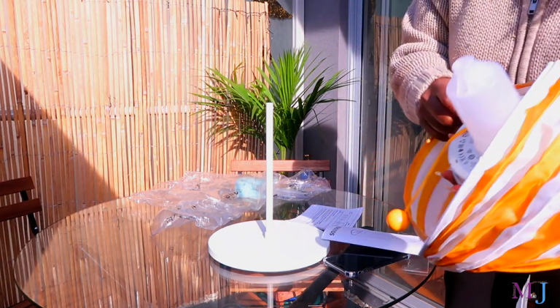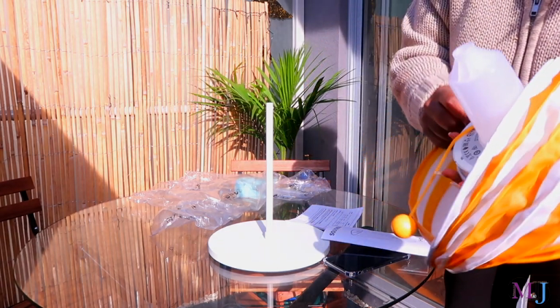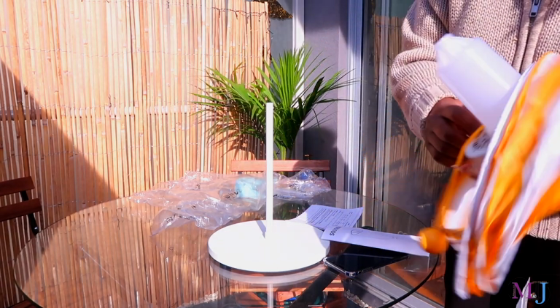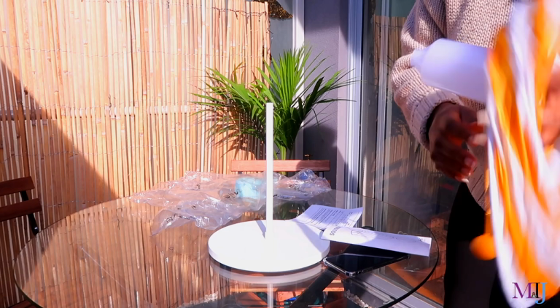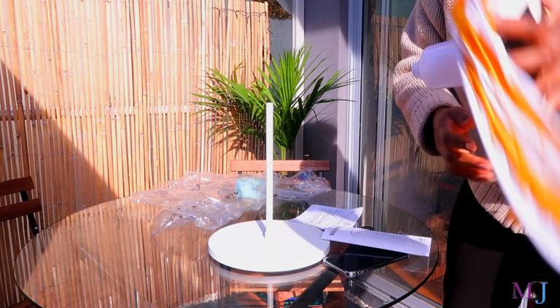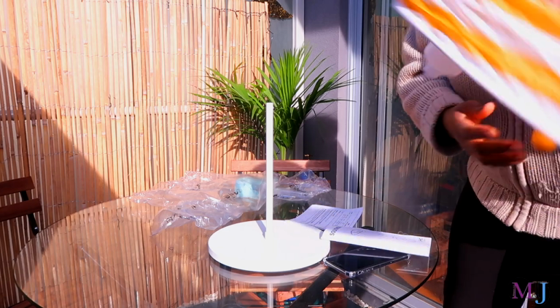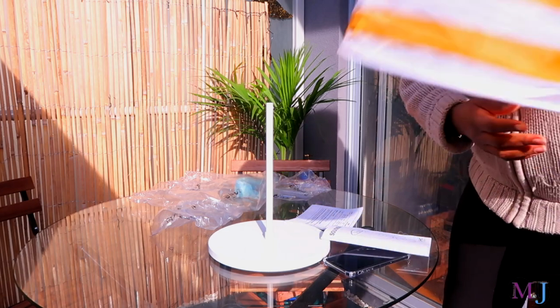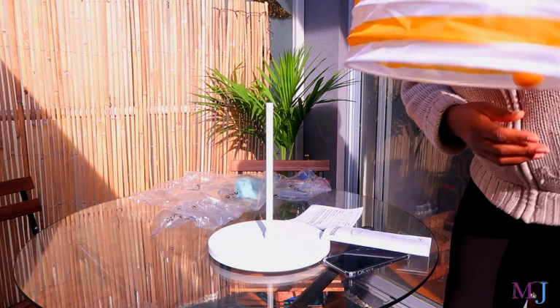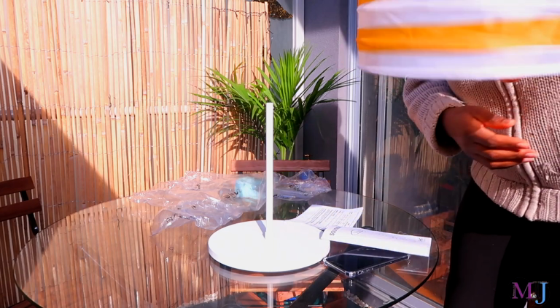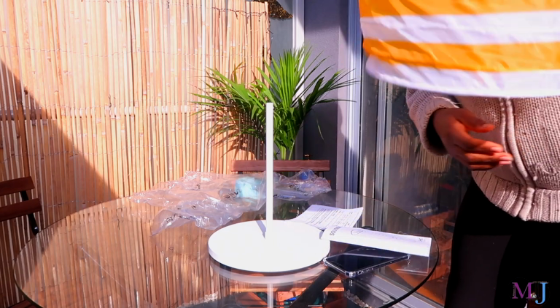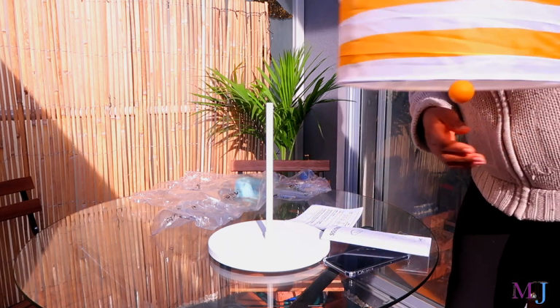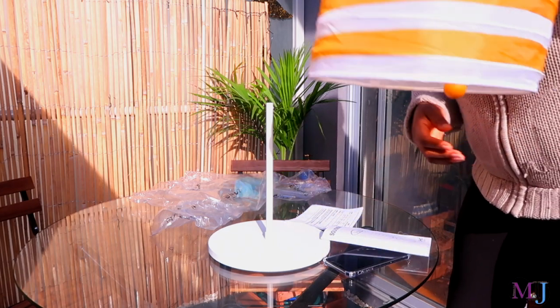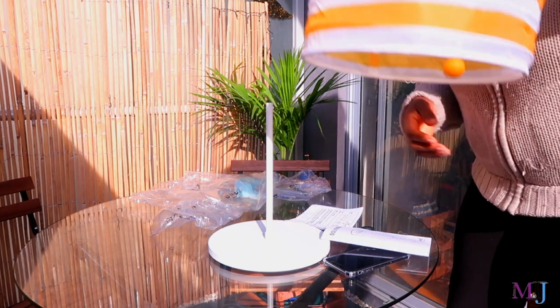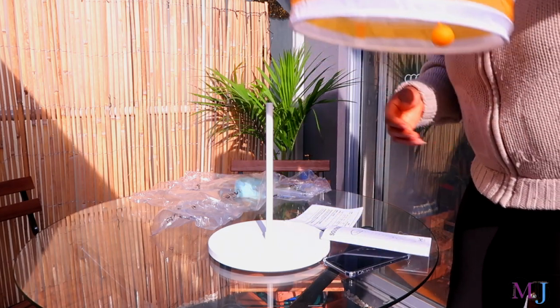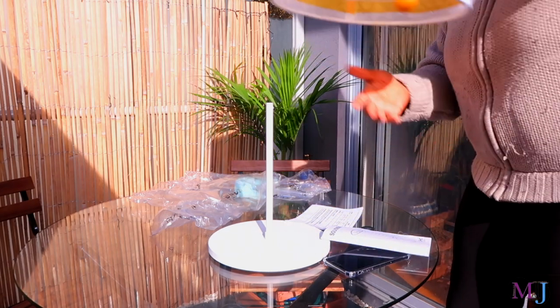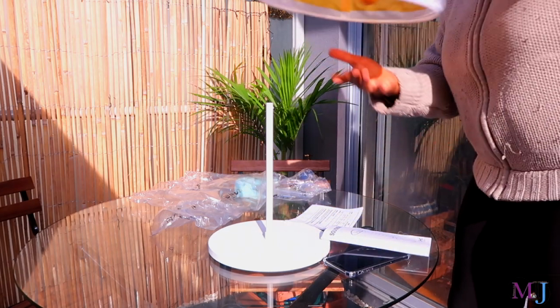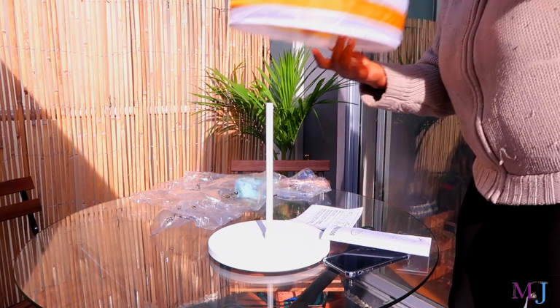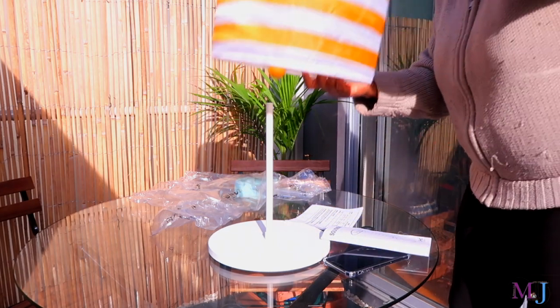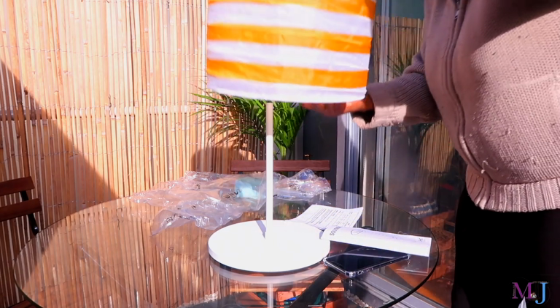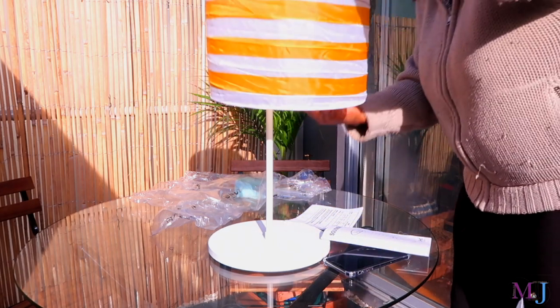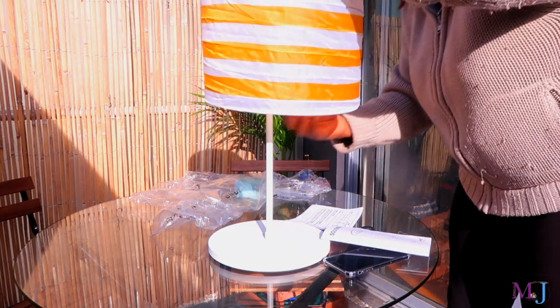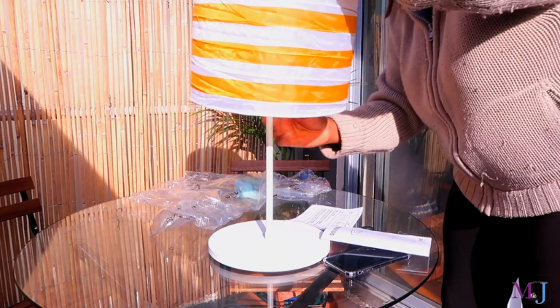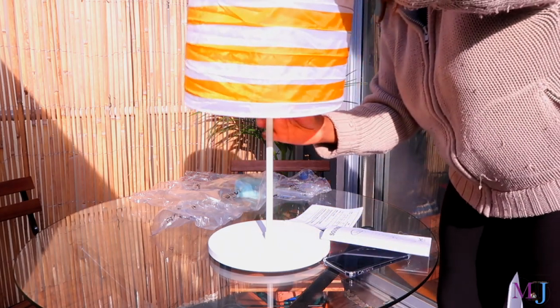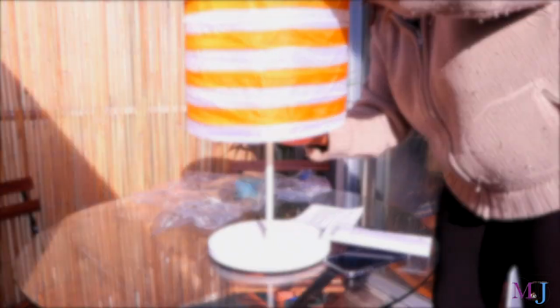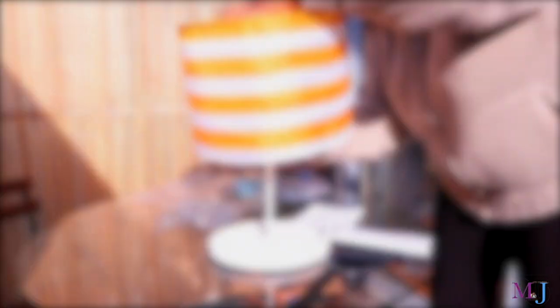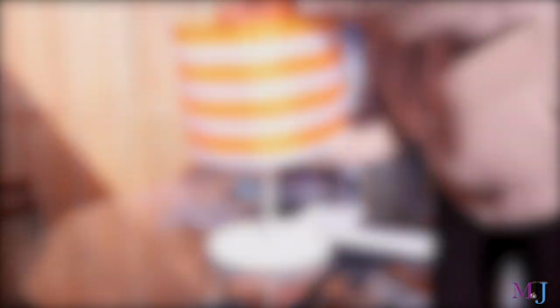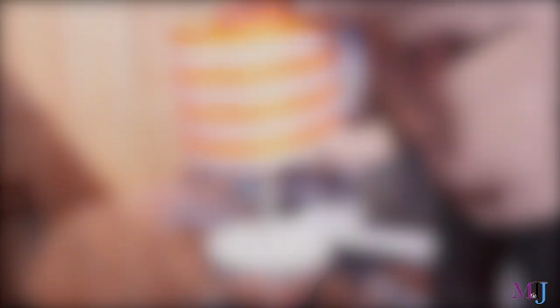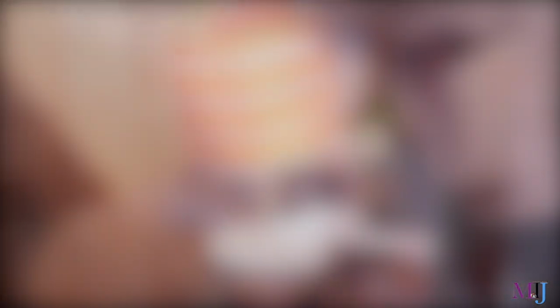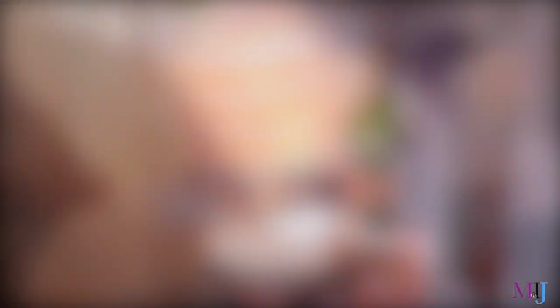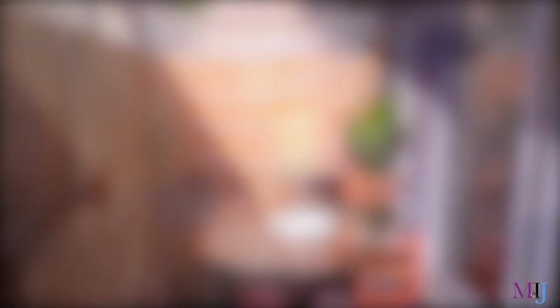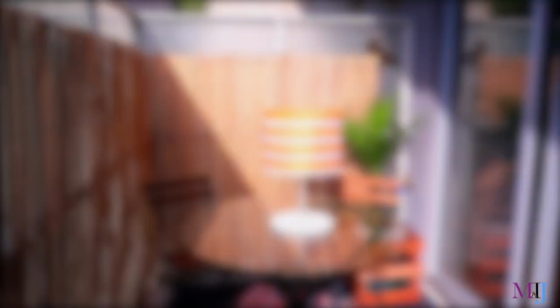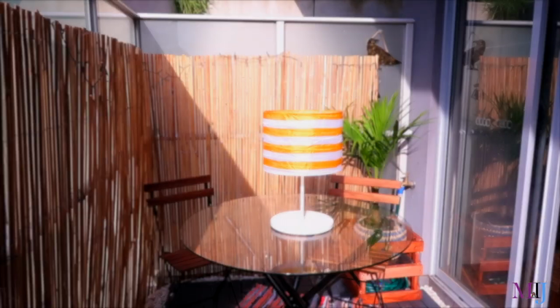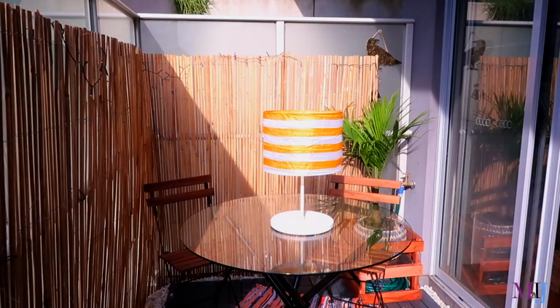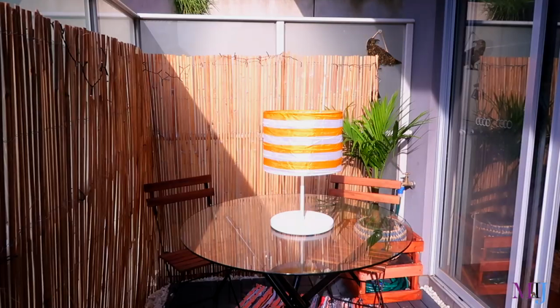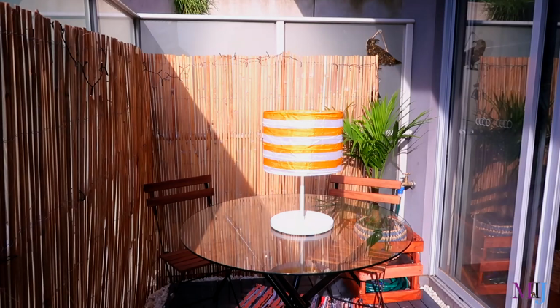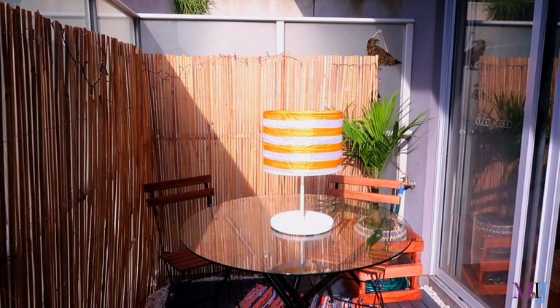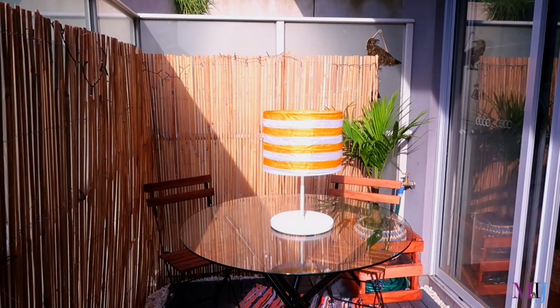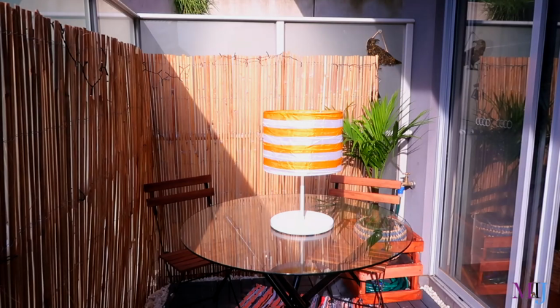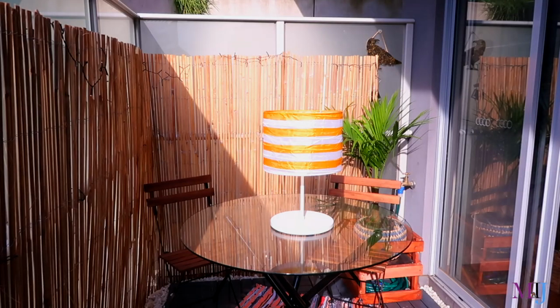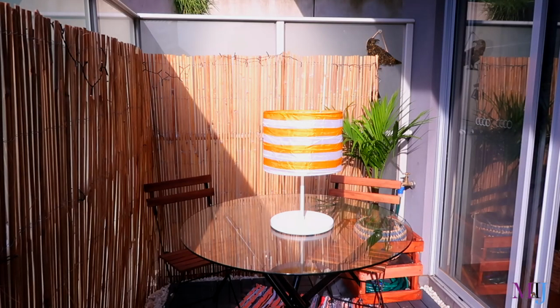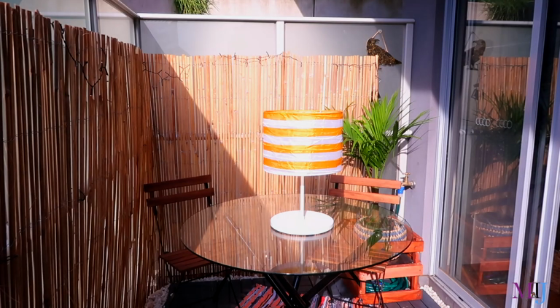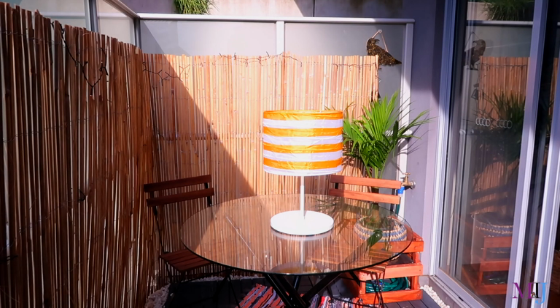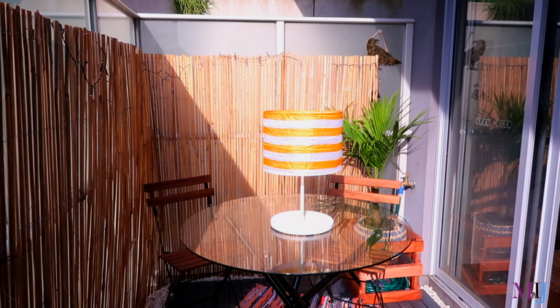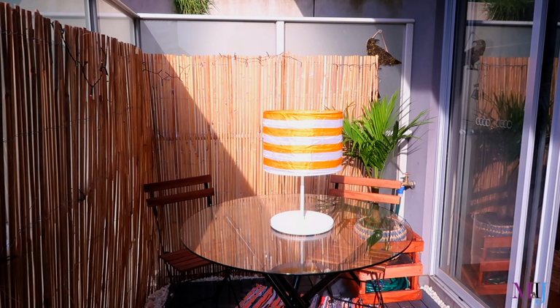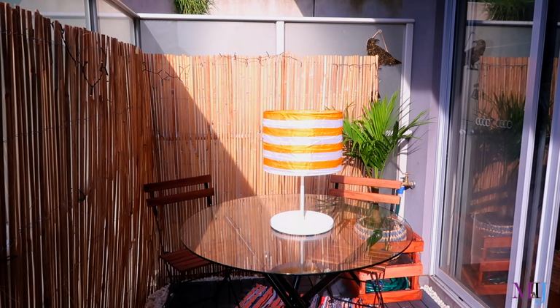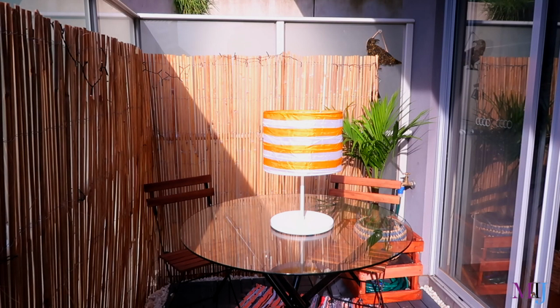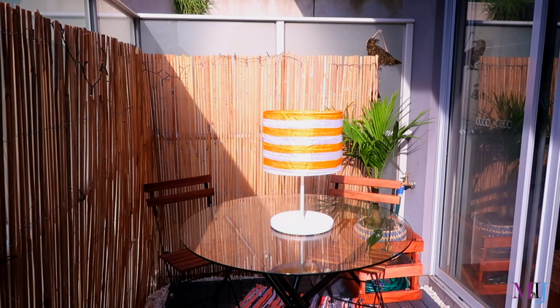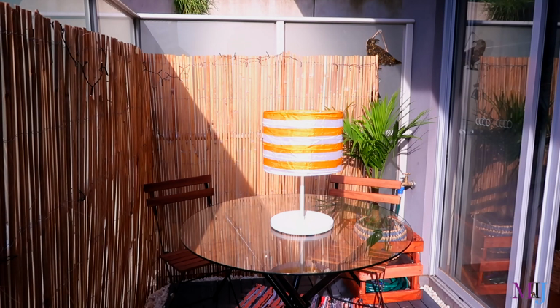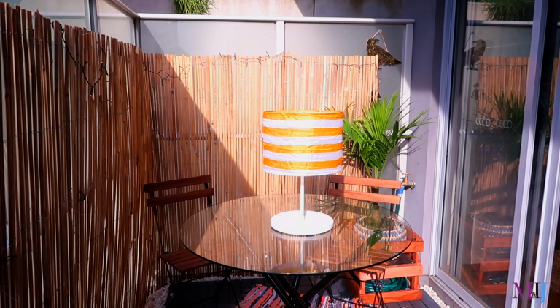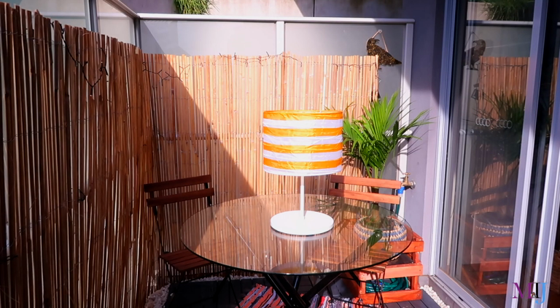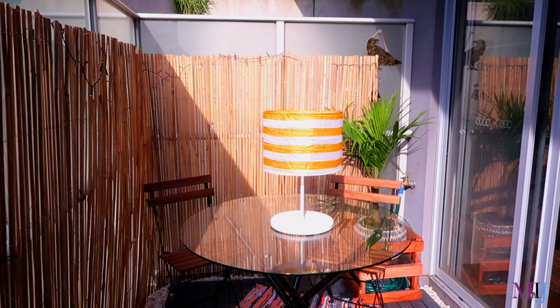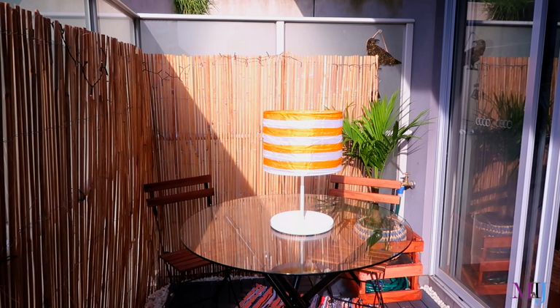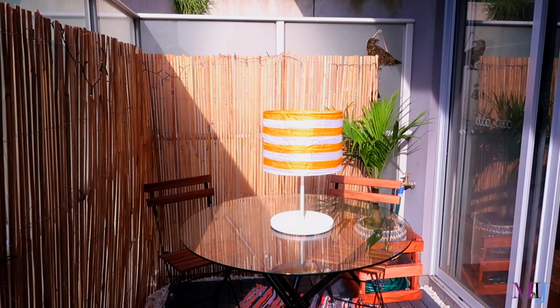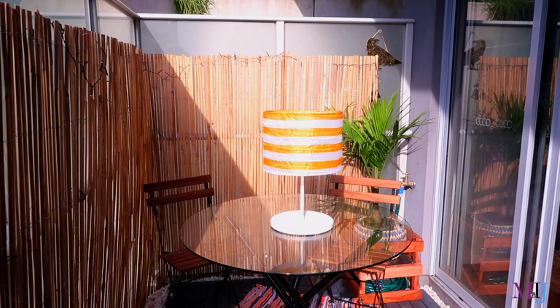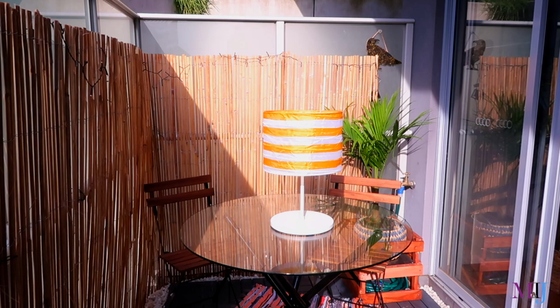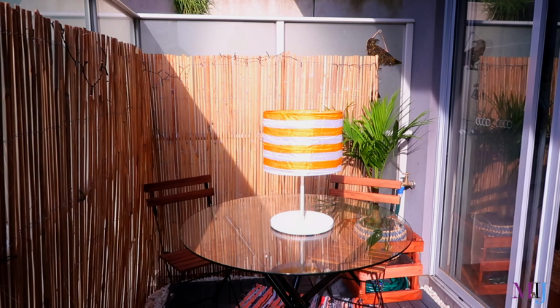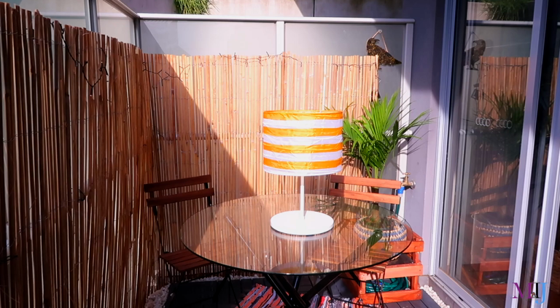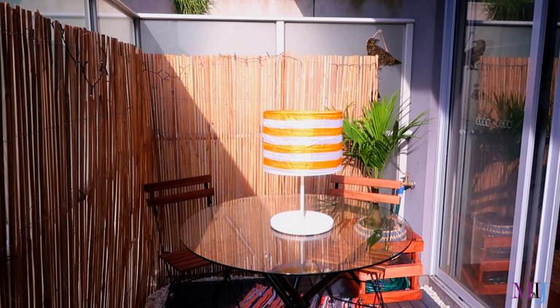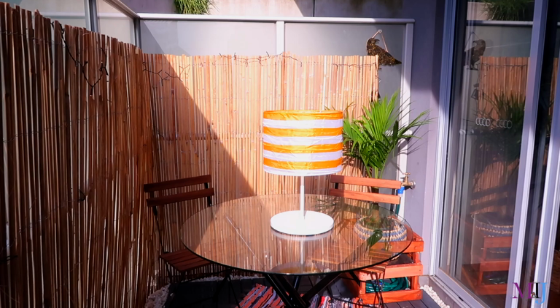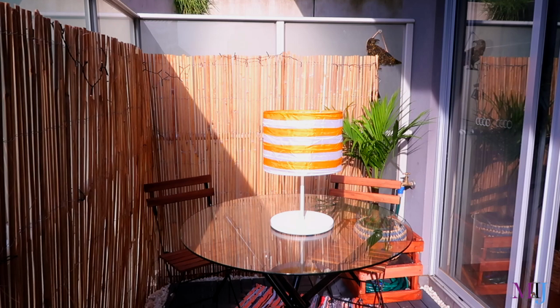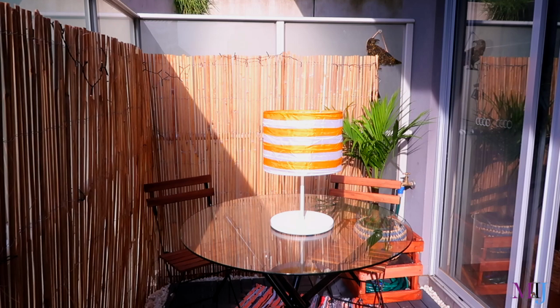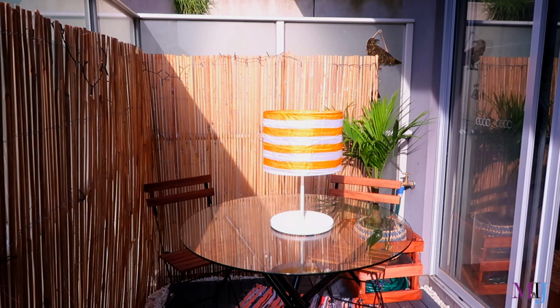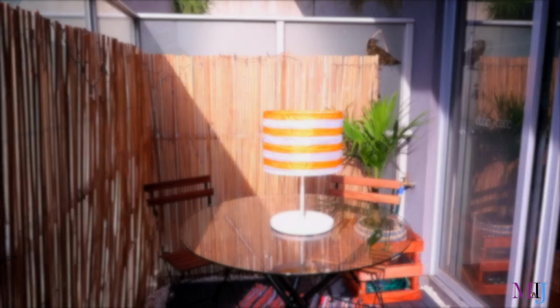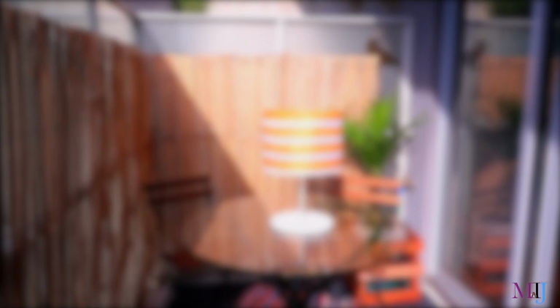It clicks into place and boom — gotcha! That looks really good. I love the way the table light looks on that table.